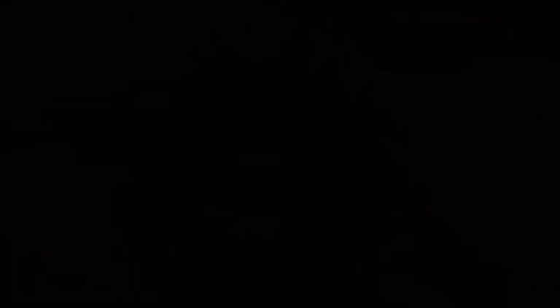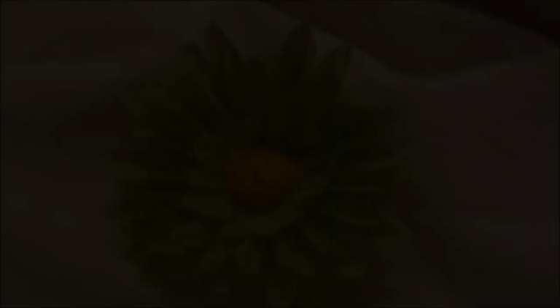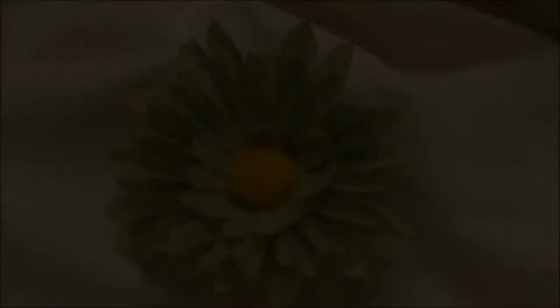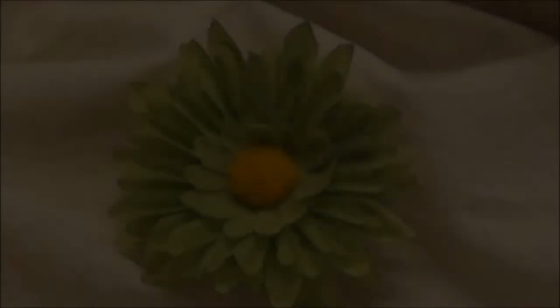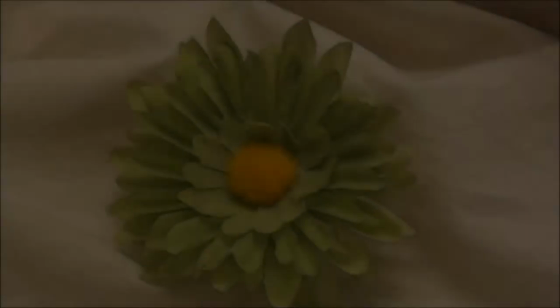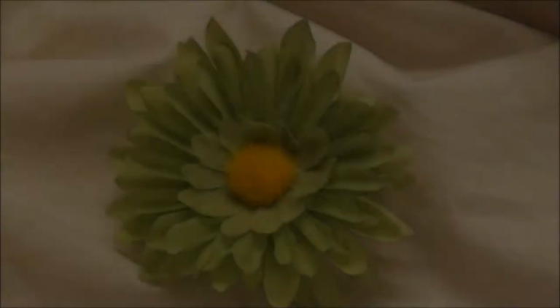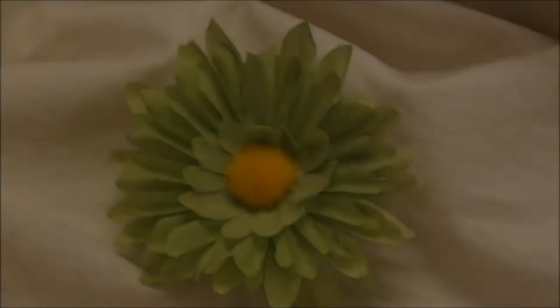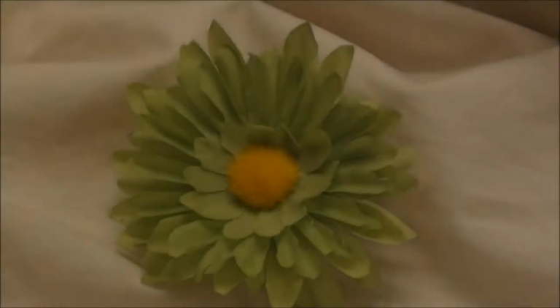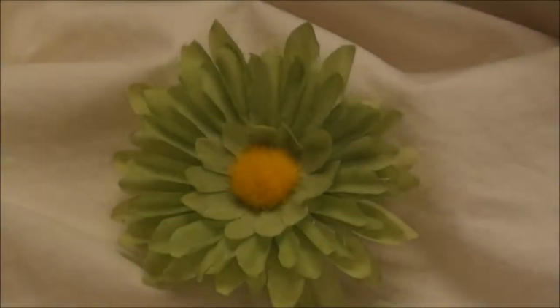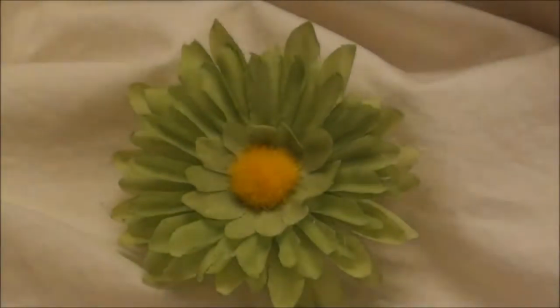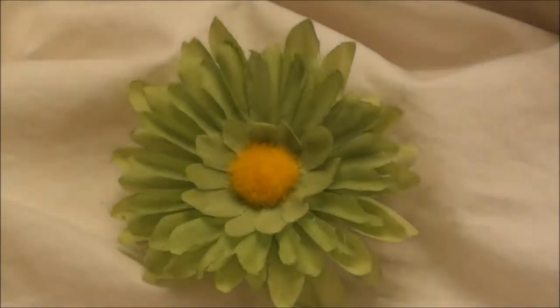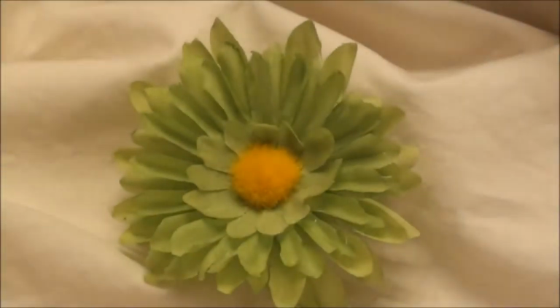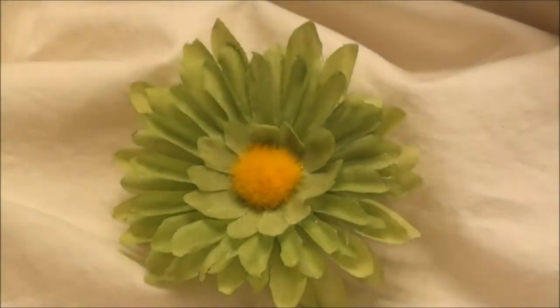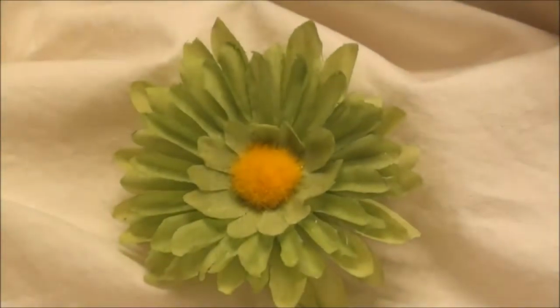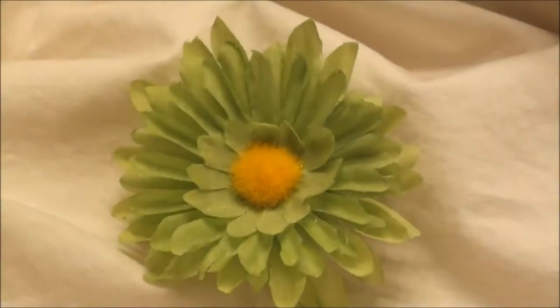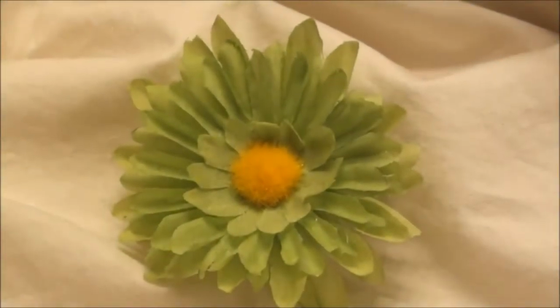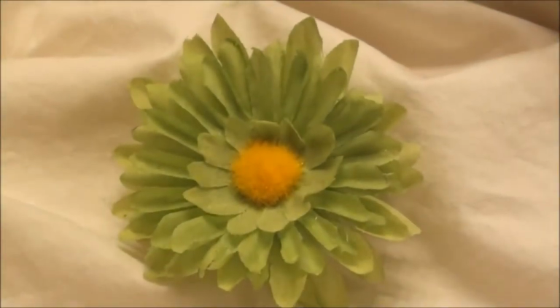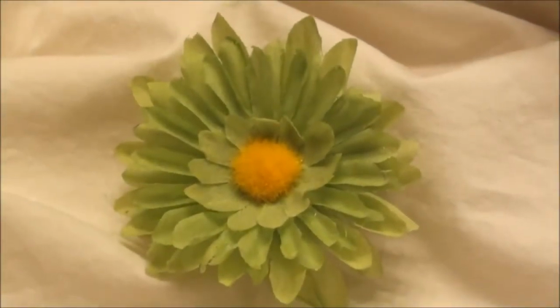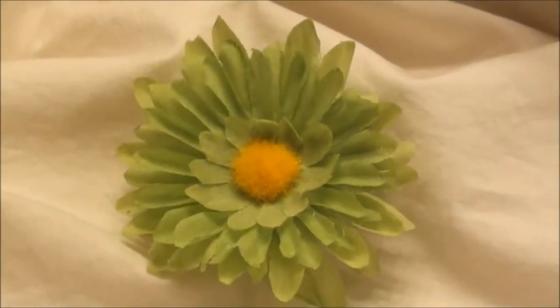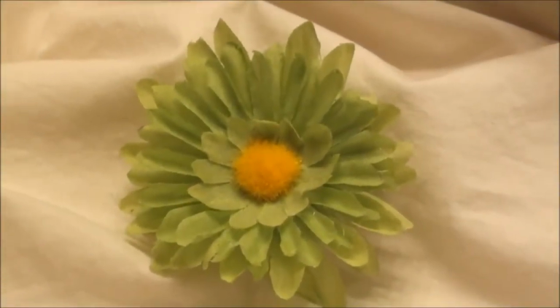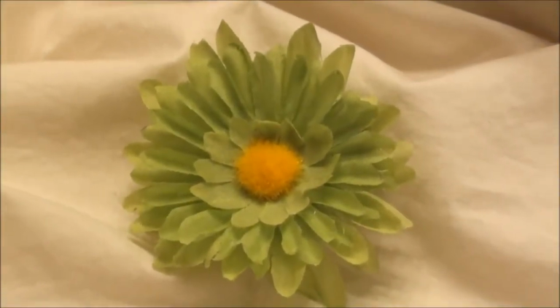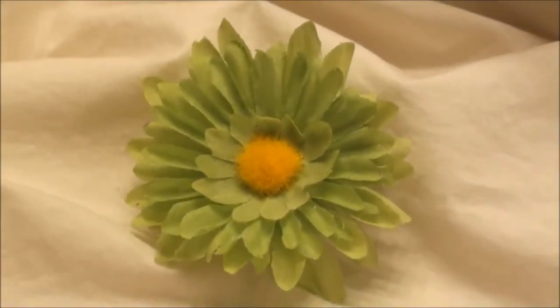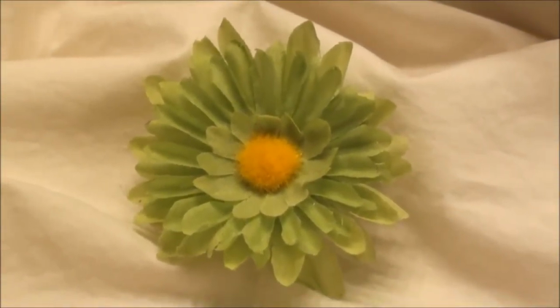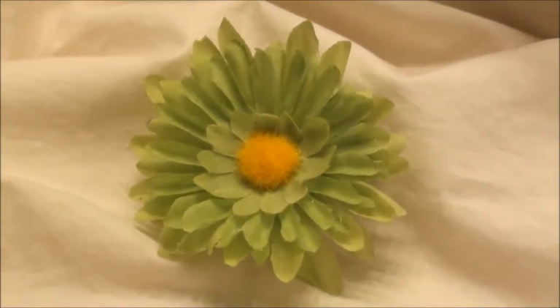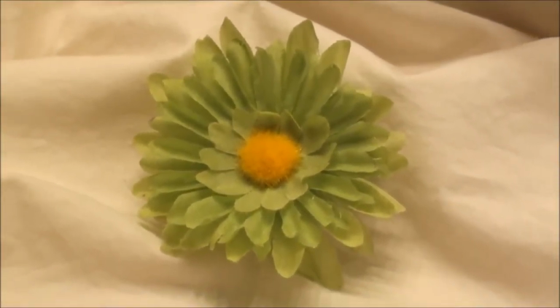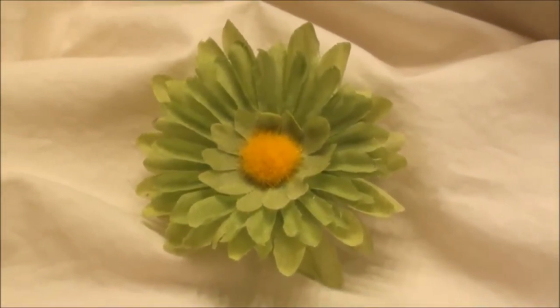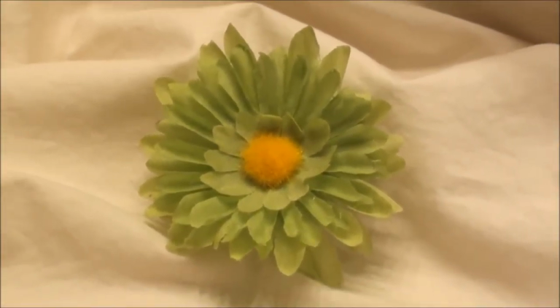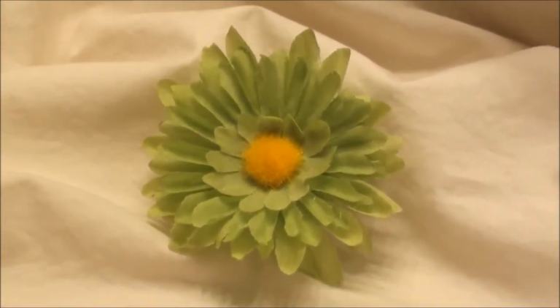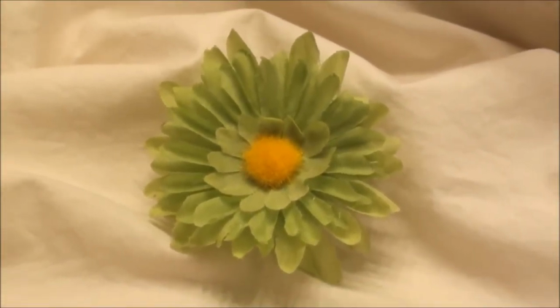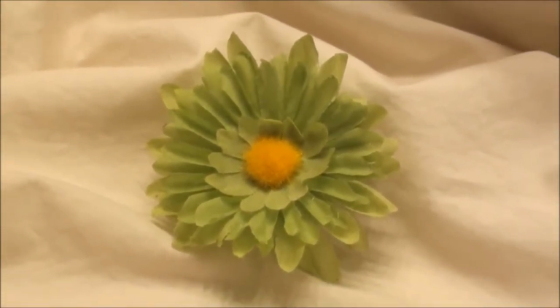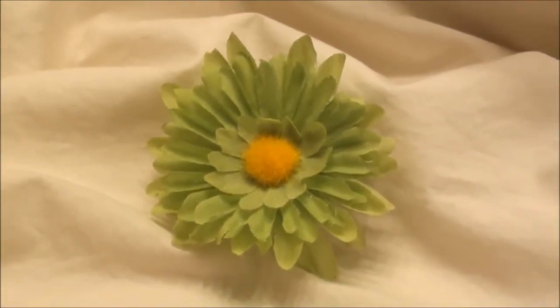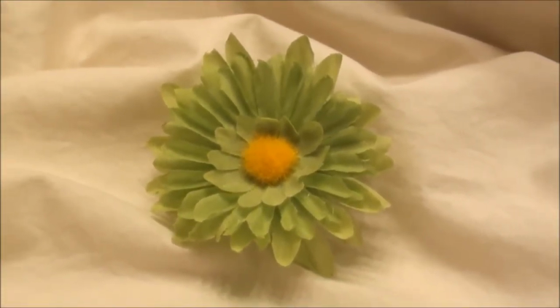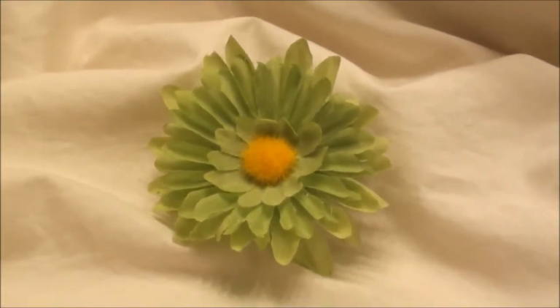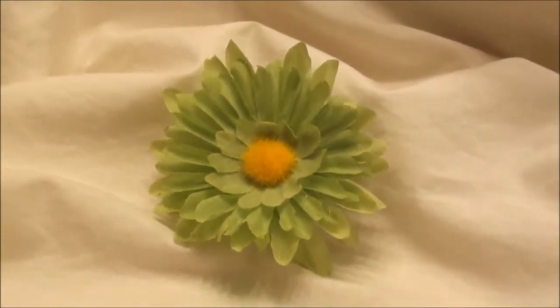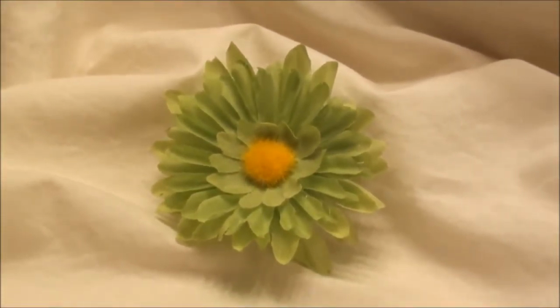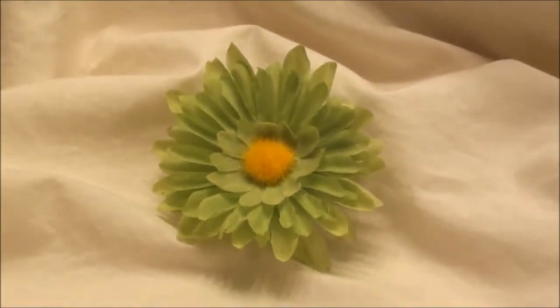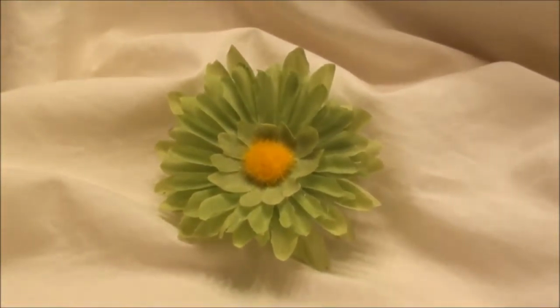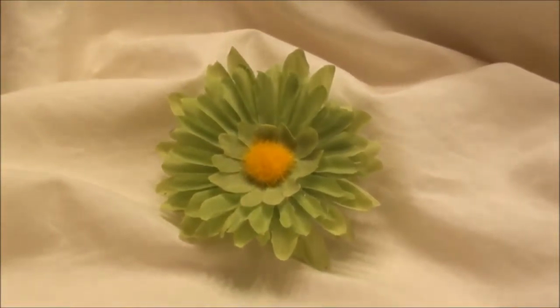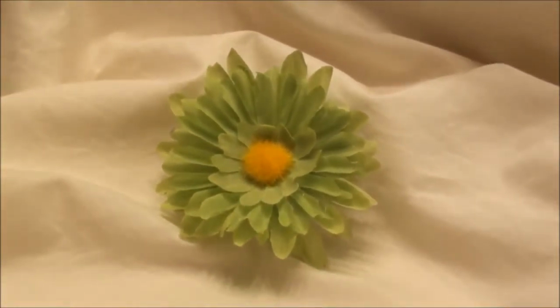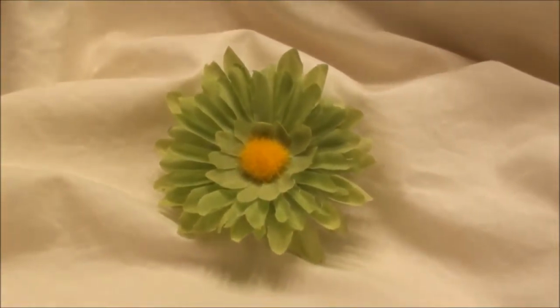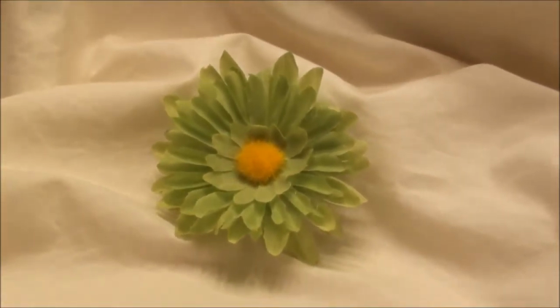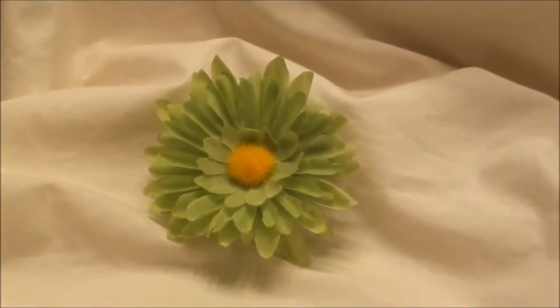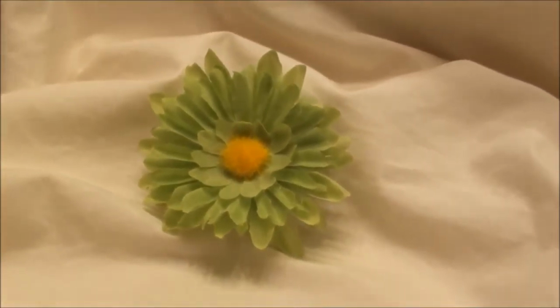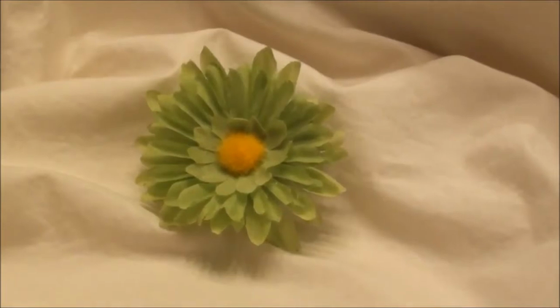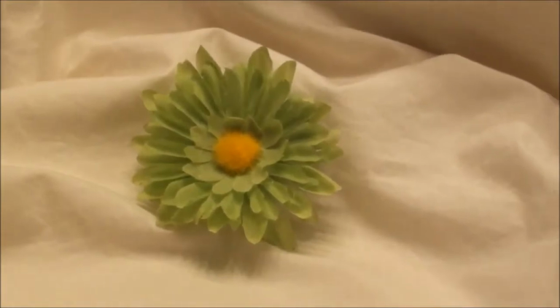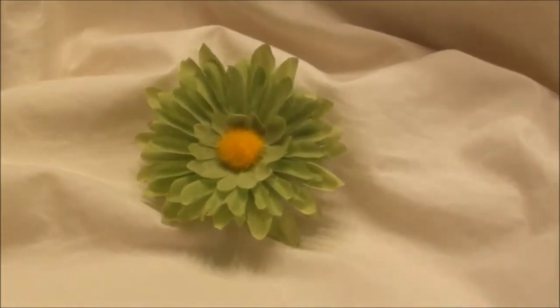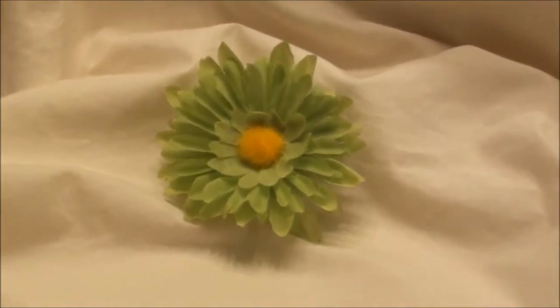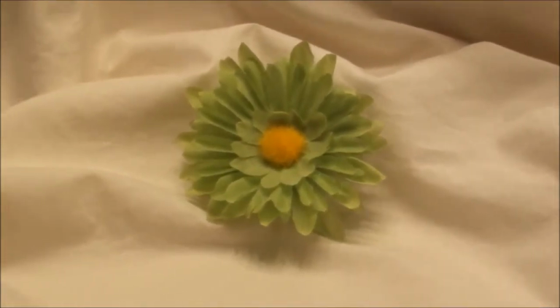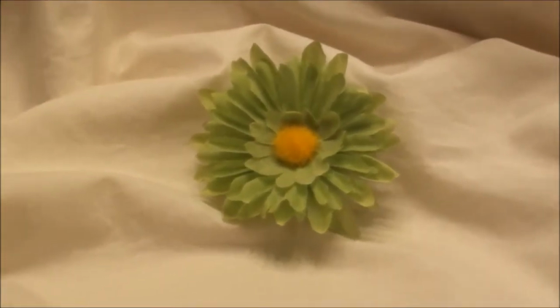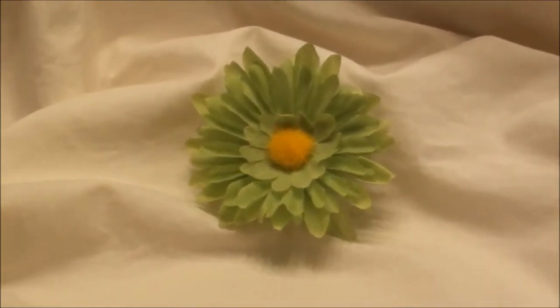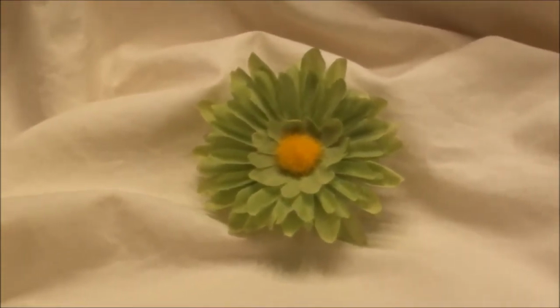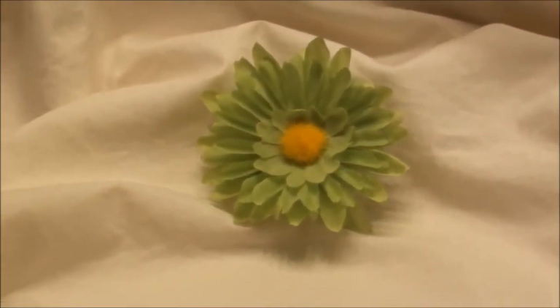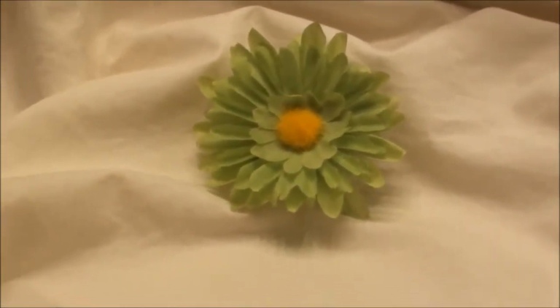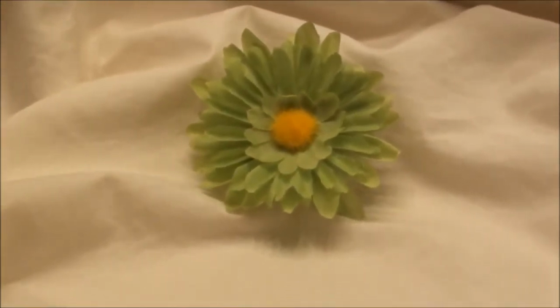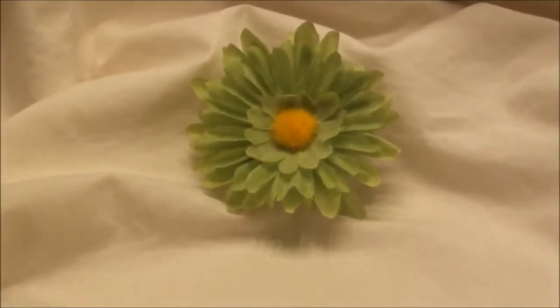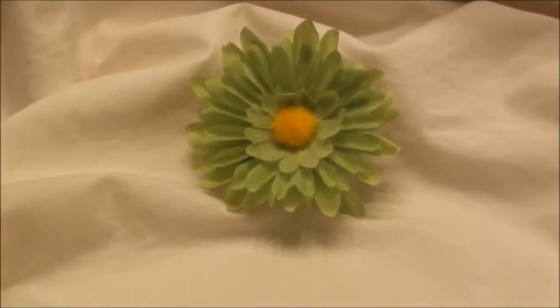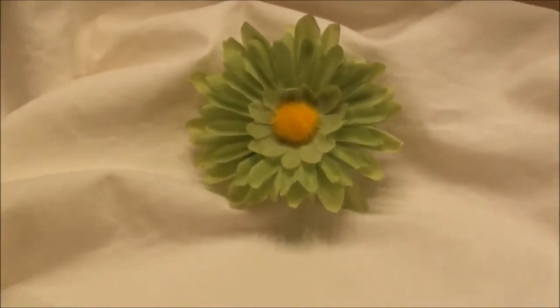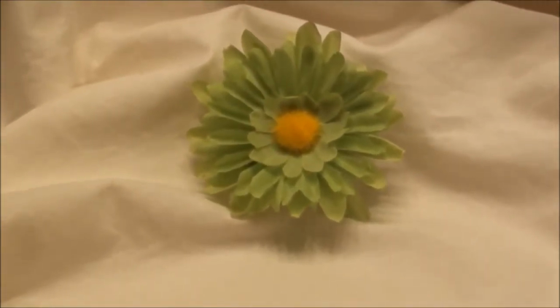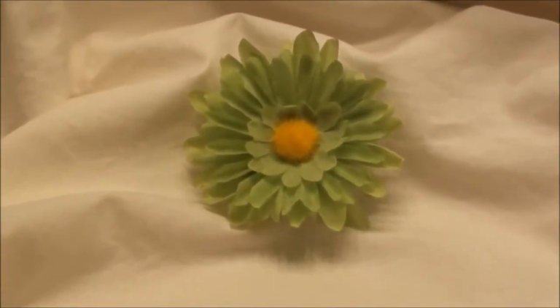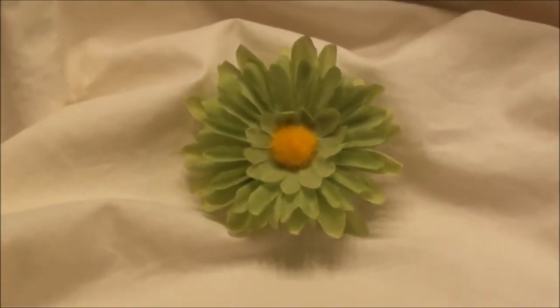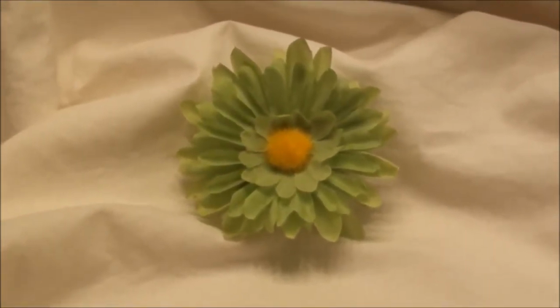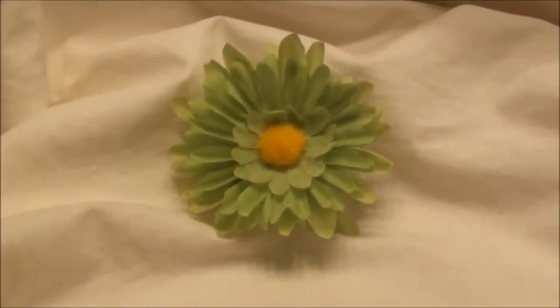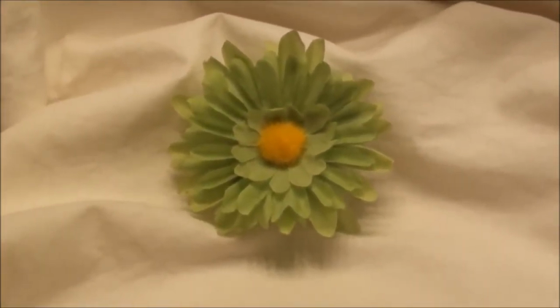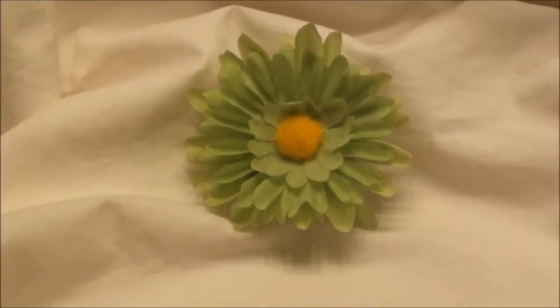Good morning, Flowers by Tea. Early morning here. Just wanted to show you some of the smaller flower accessories that I've been working on.